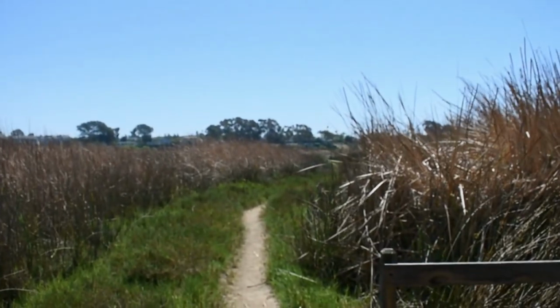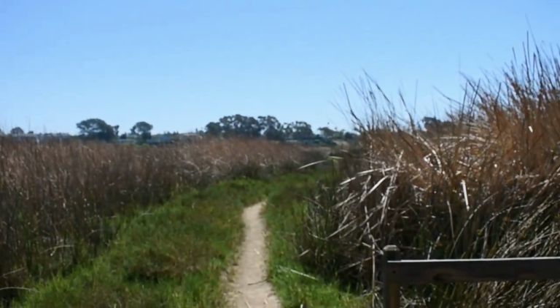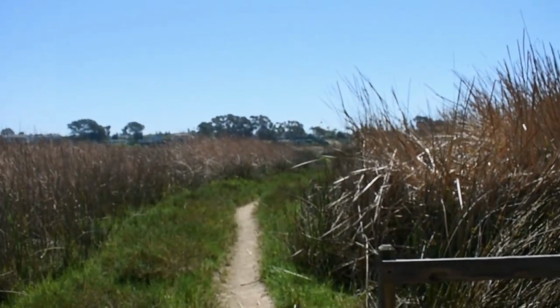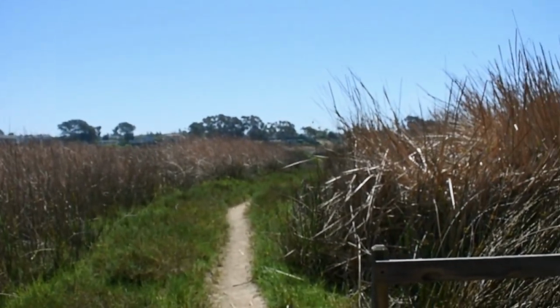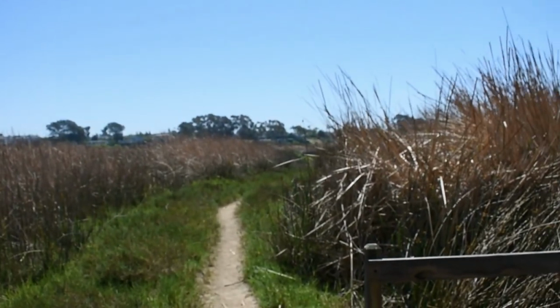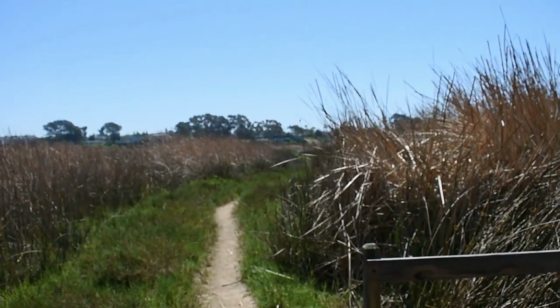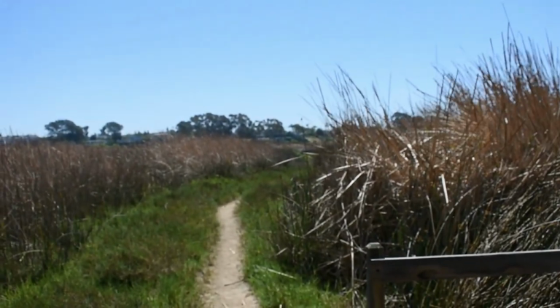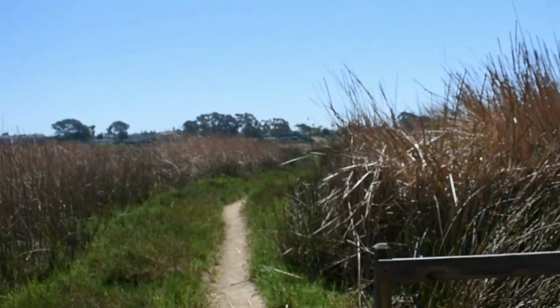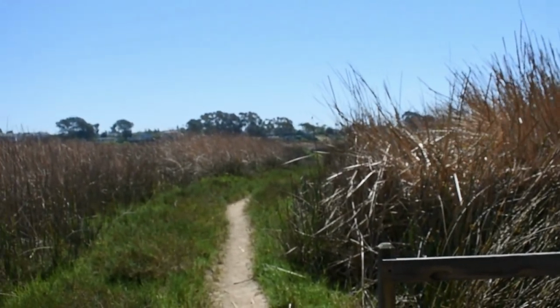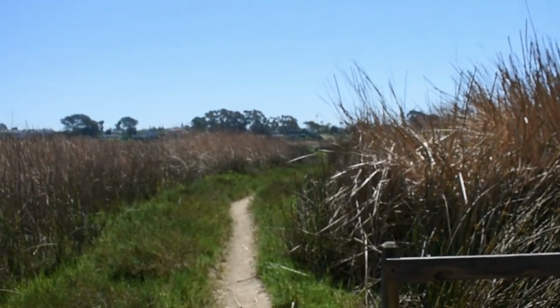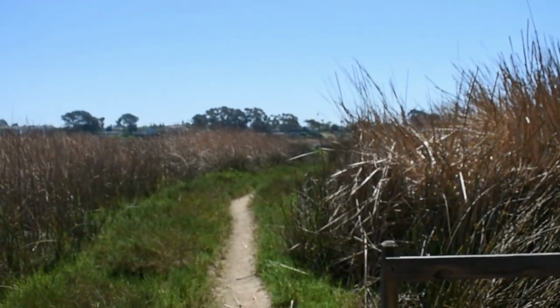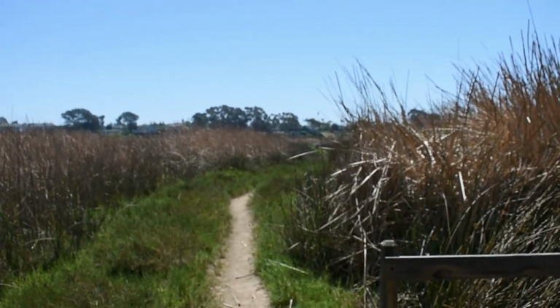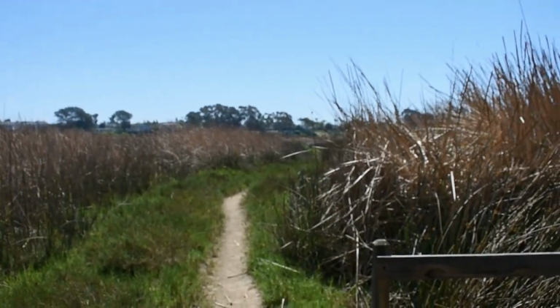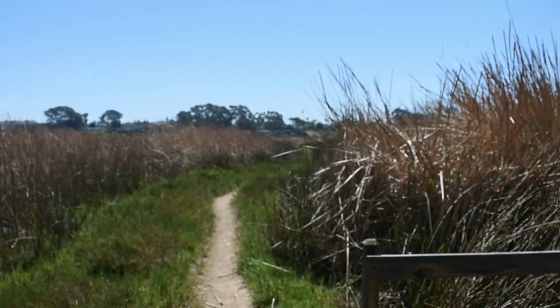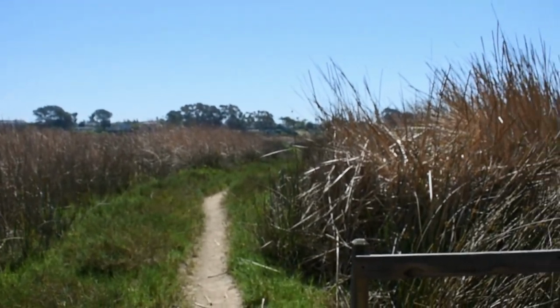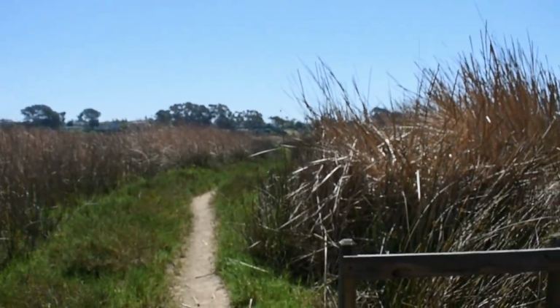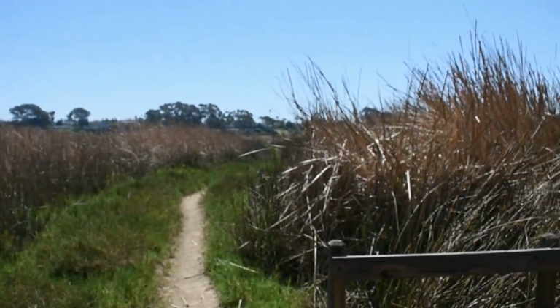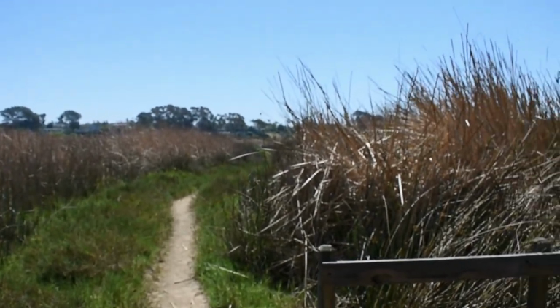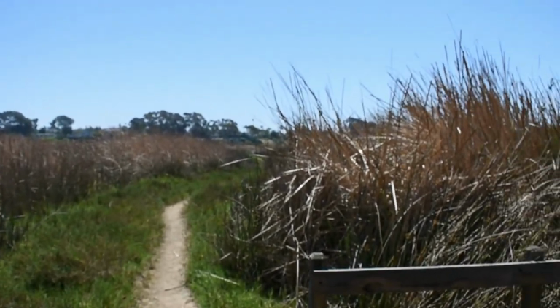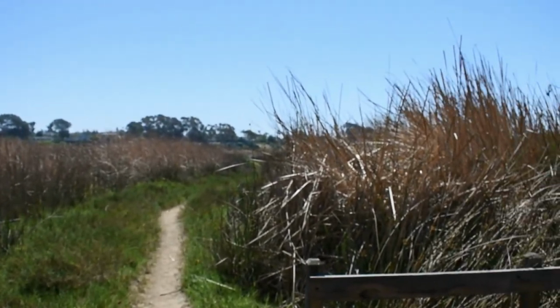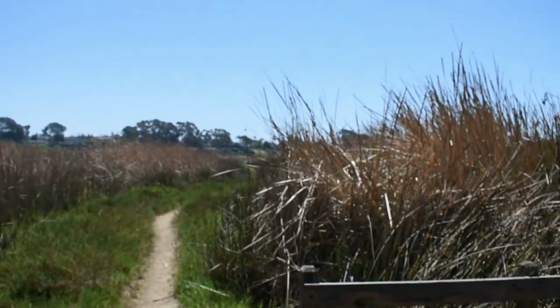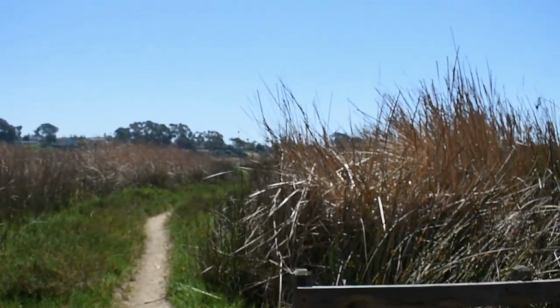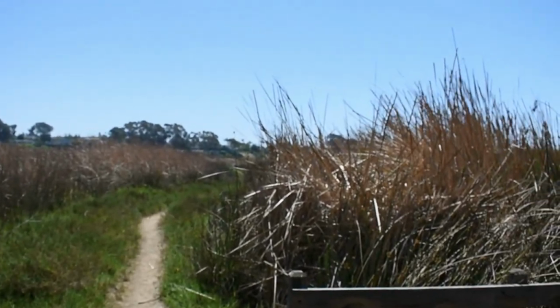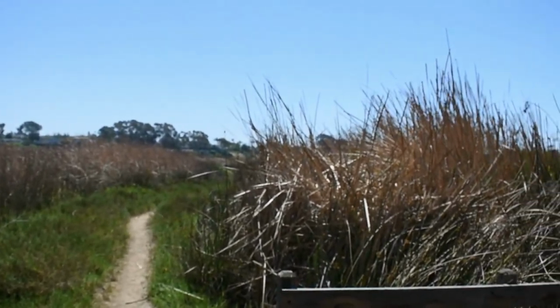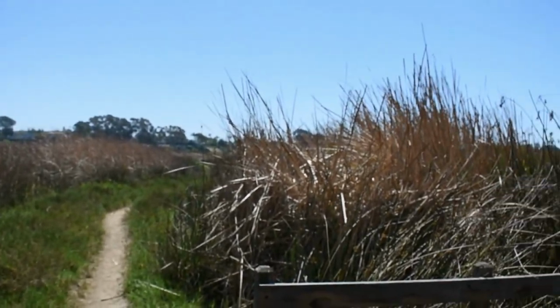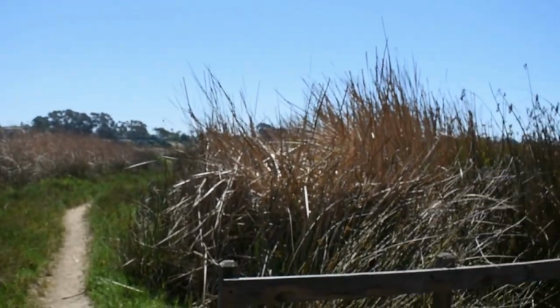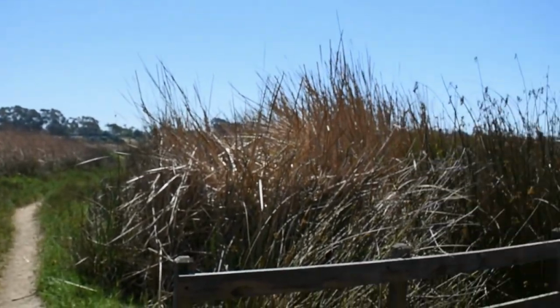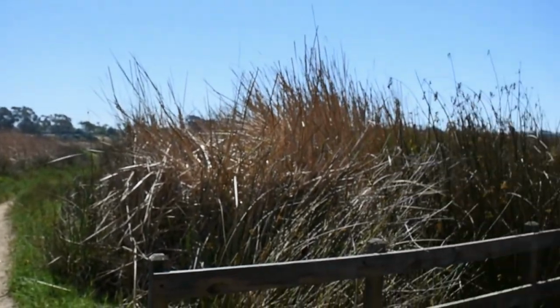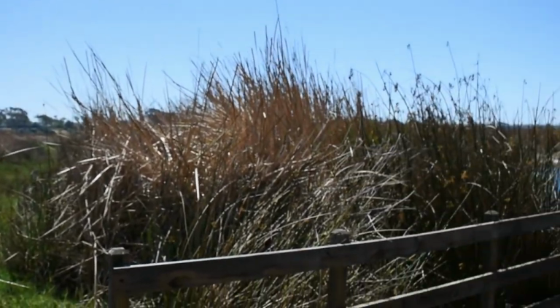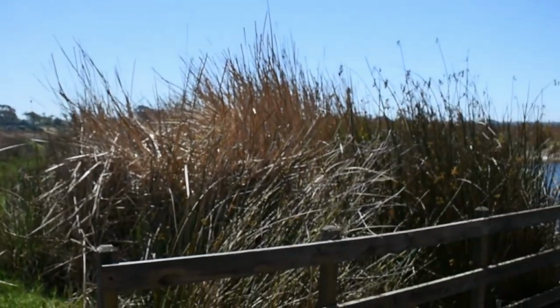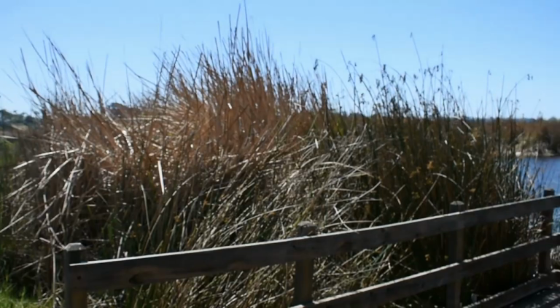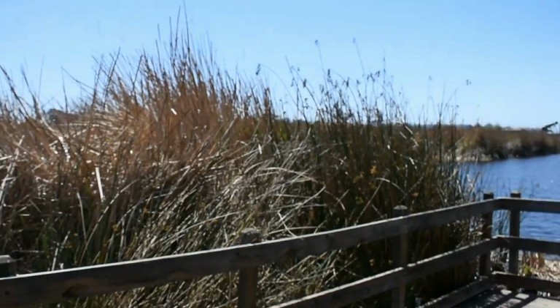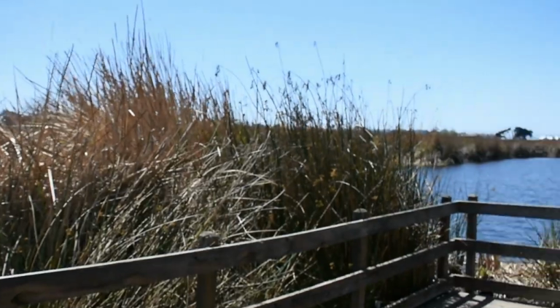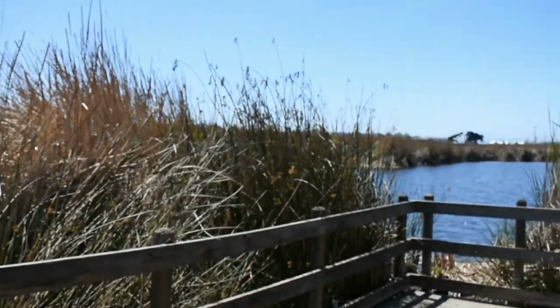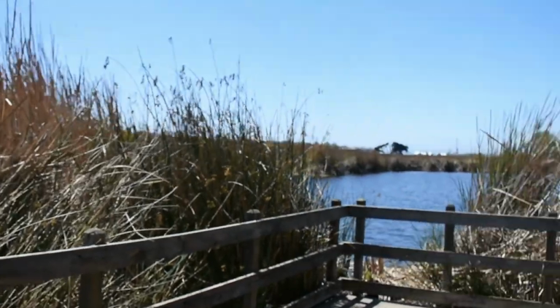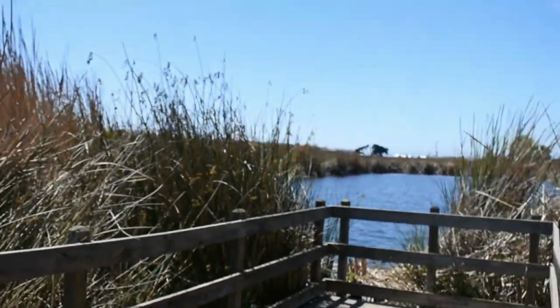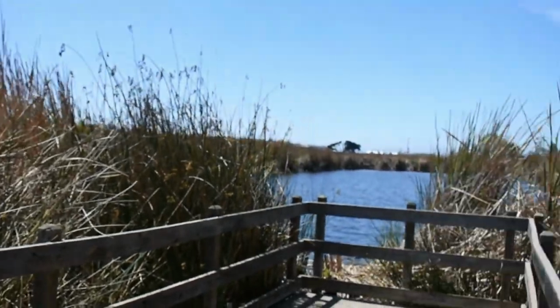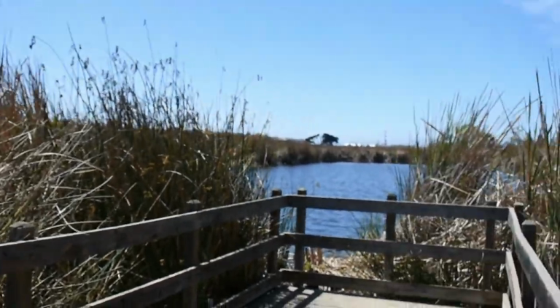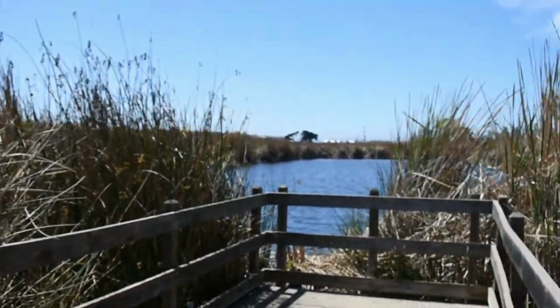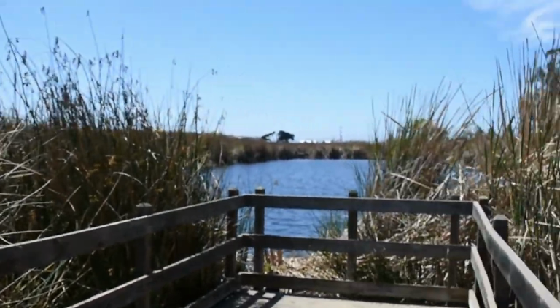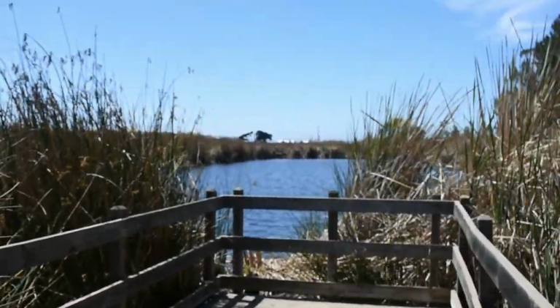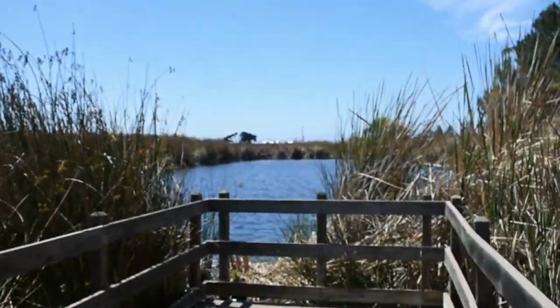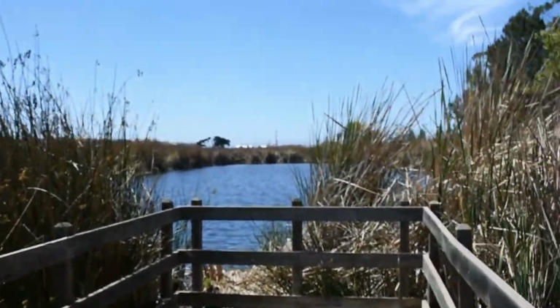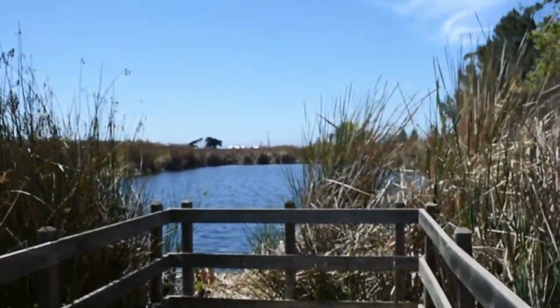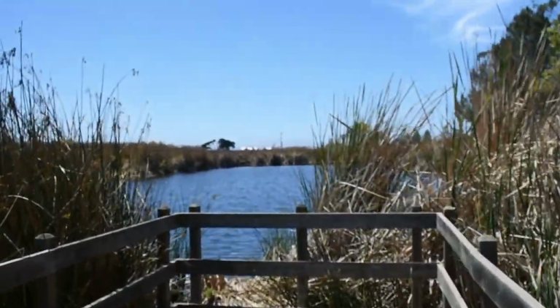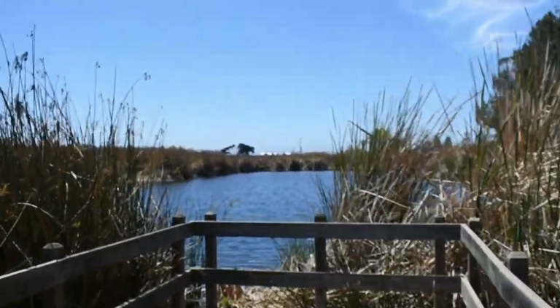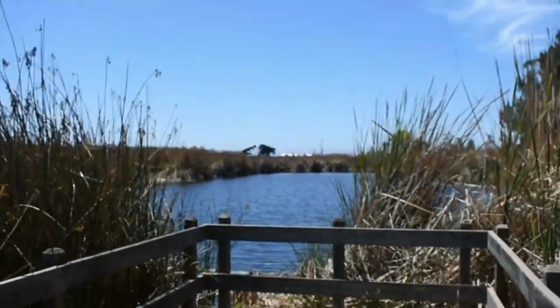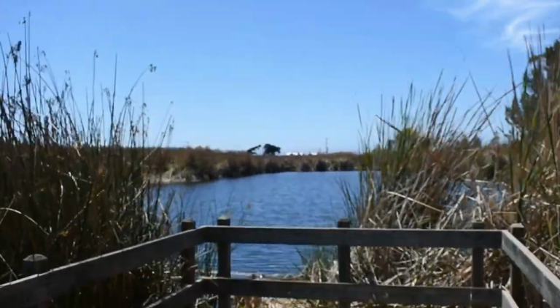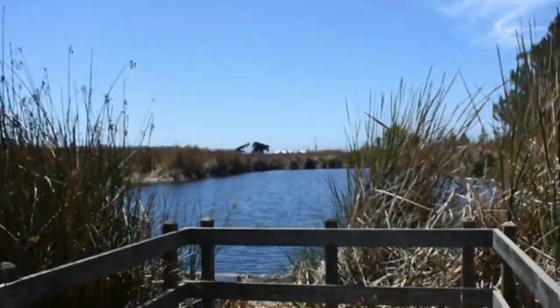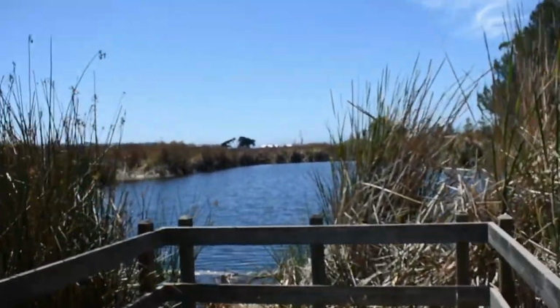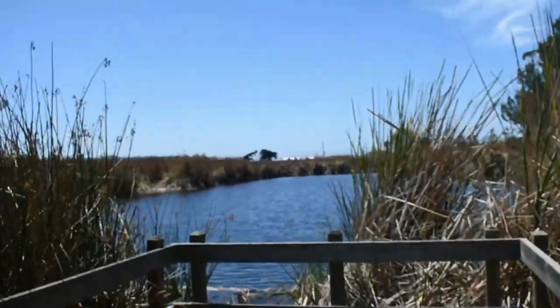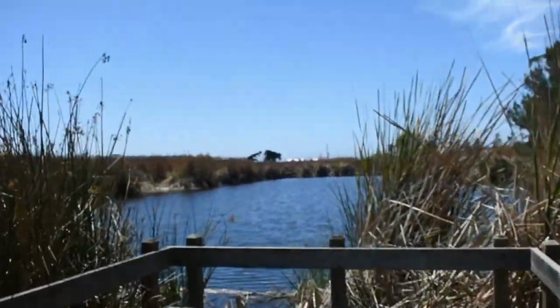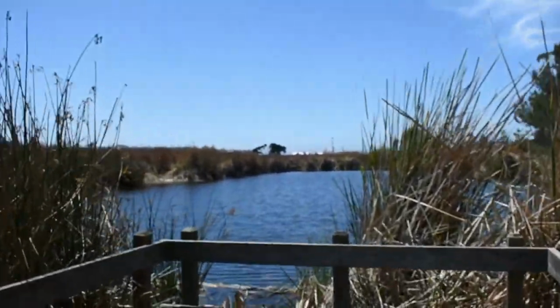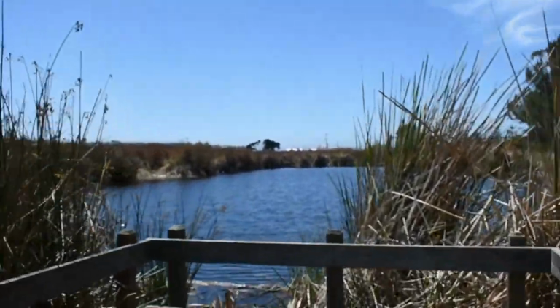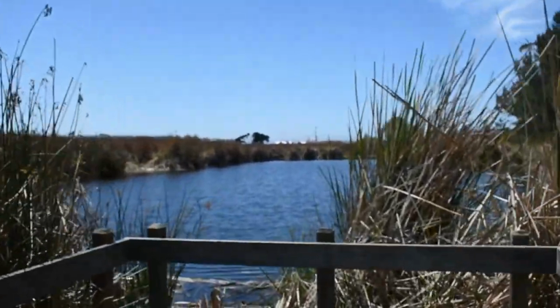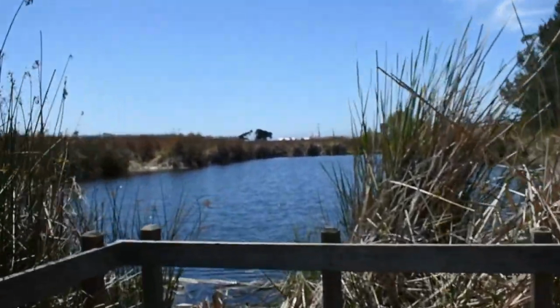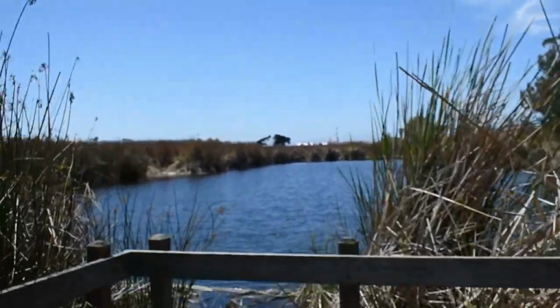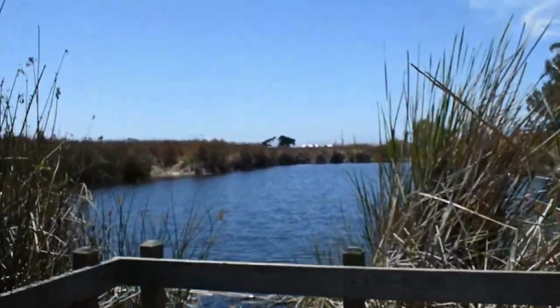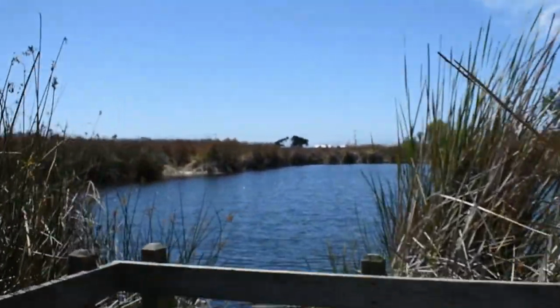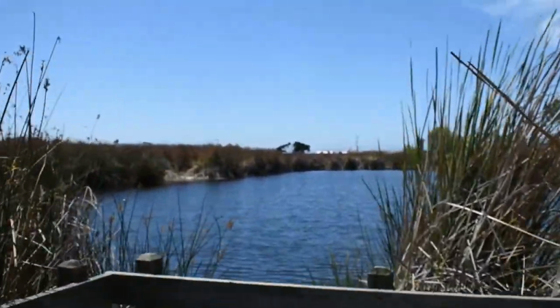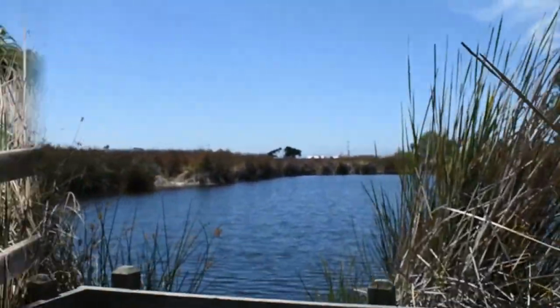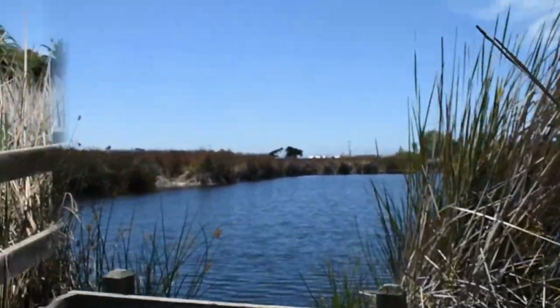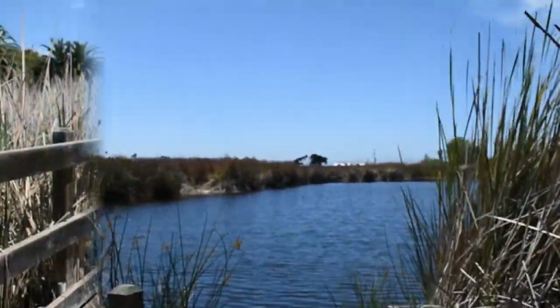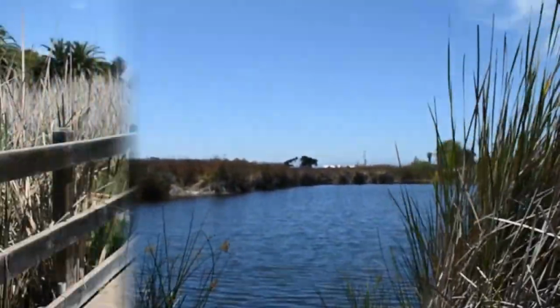Let's take a walk along the deck. Can you find on the map where this portion of the trail is? Do you notice different types of vegetation or plants? And can you hear all these different birds too? Look, there's an observation point. On the map, can you see where the first observation point is?